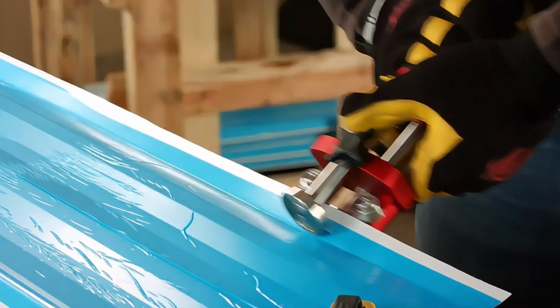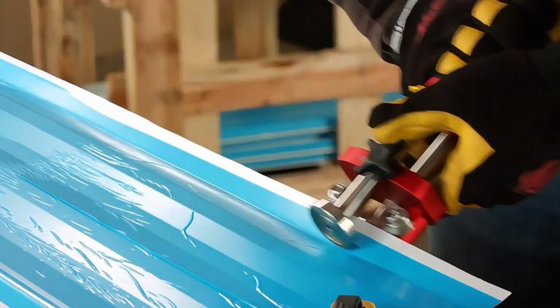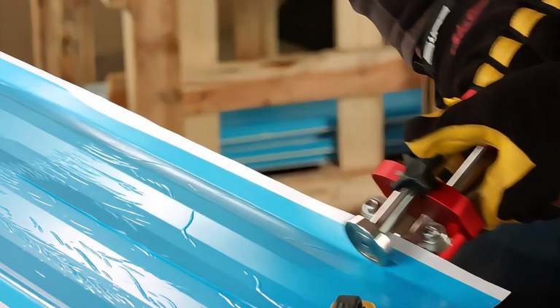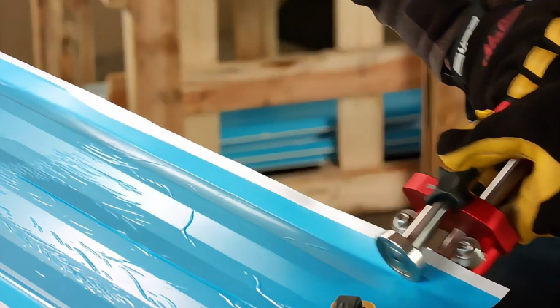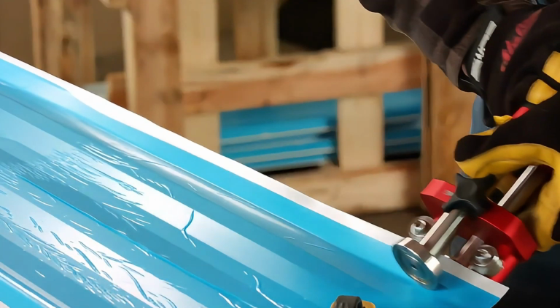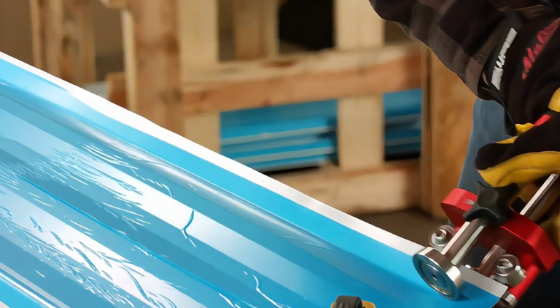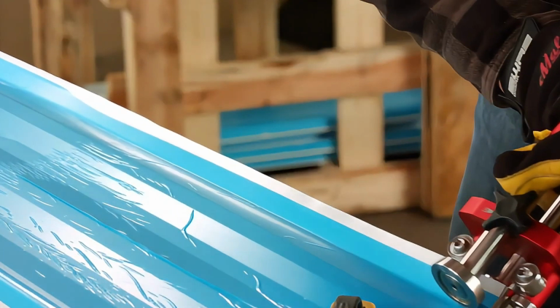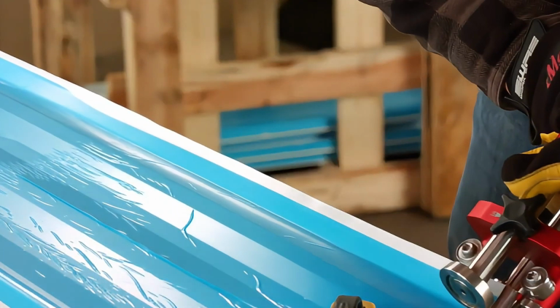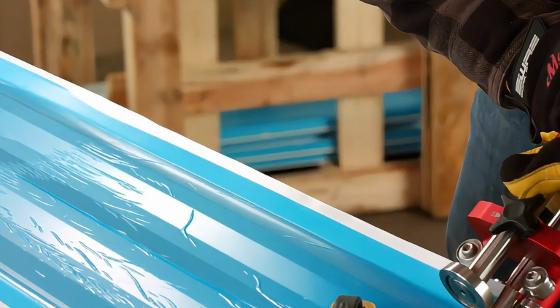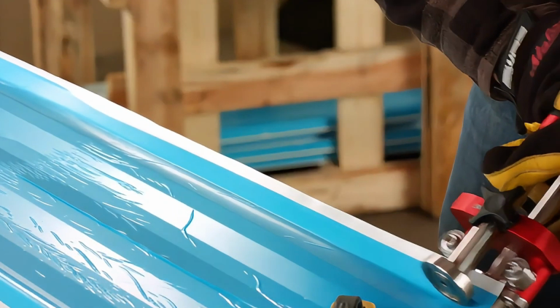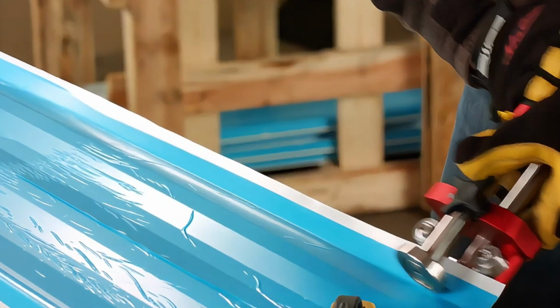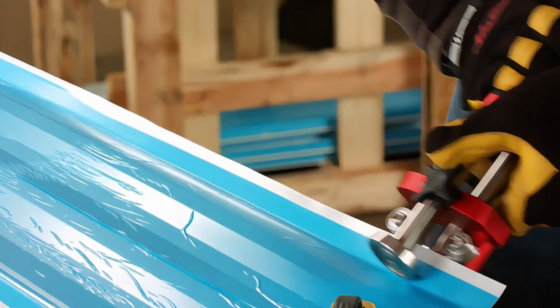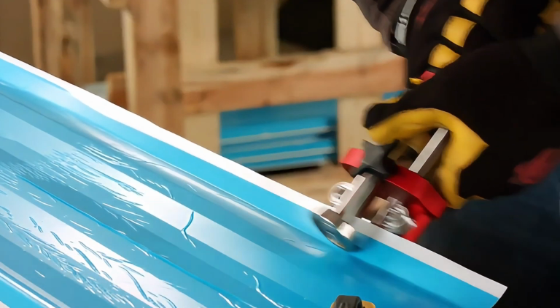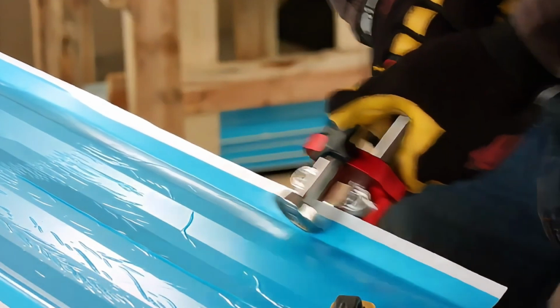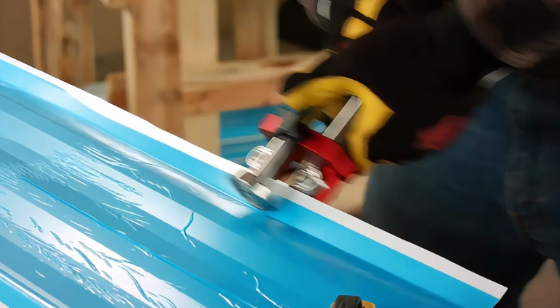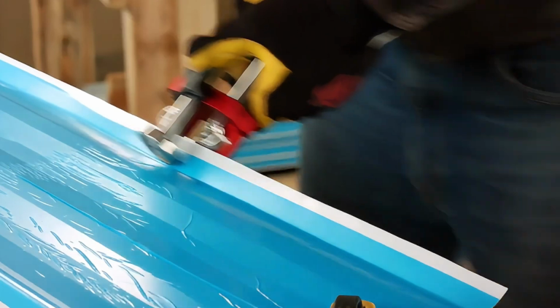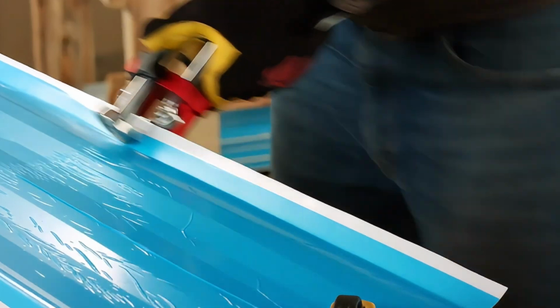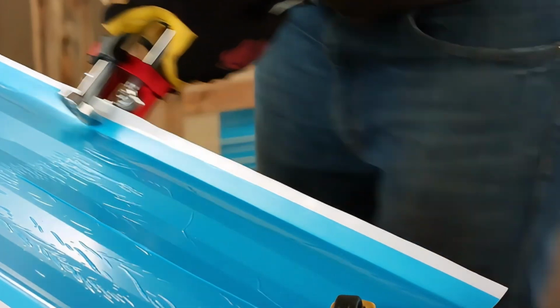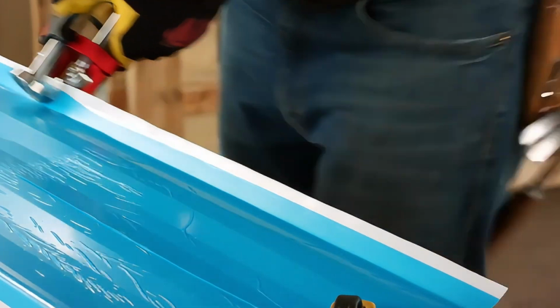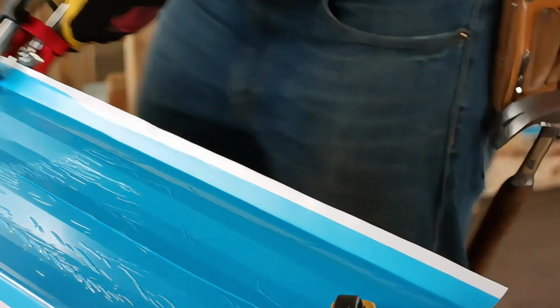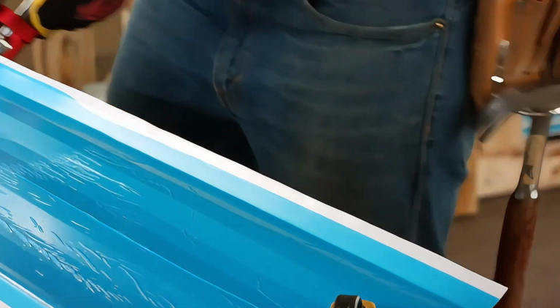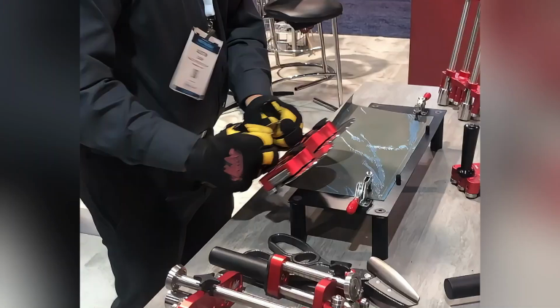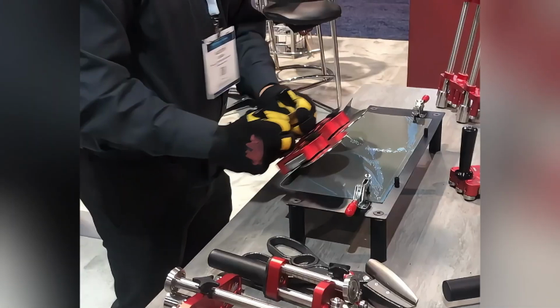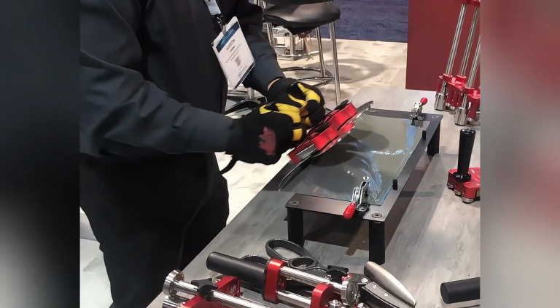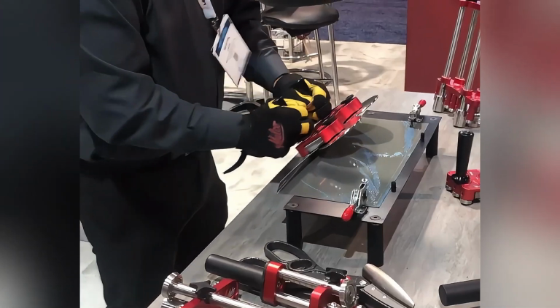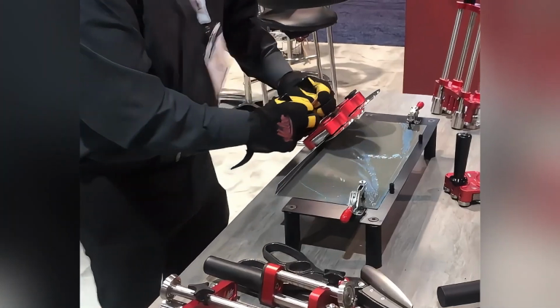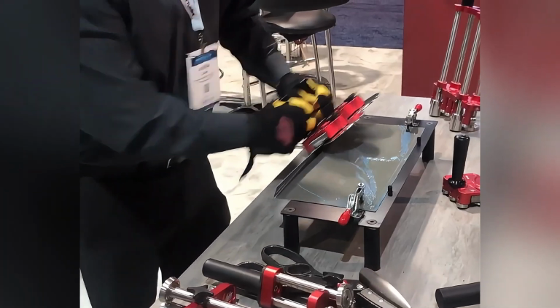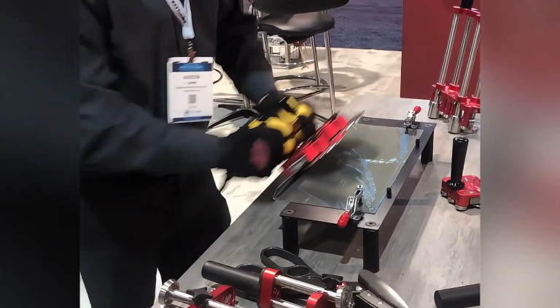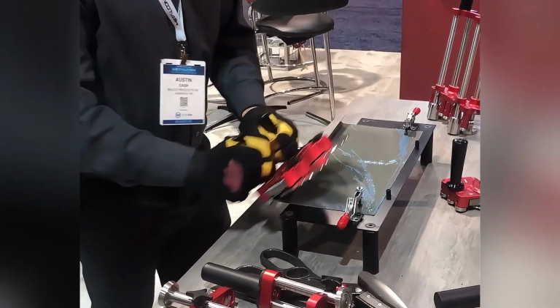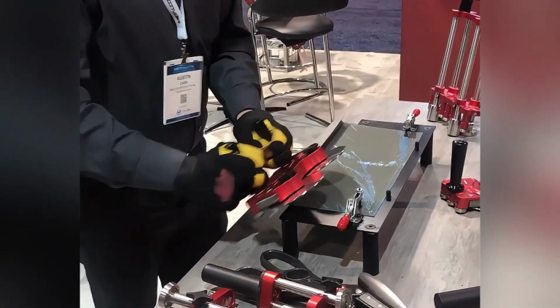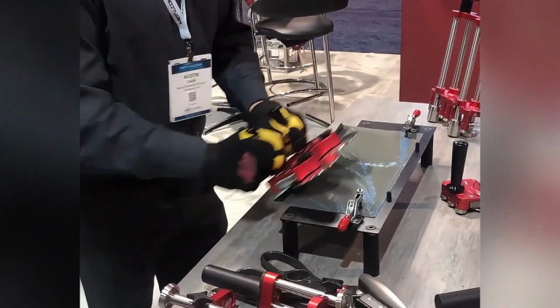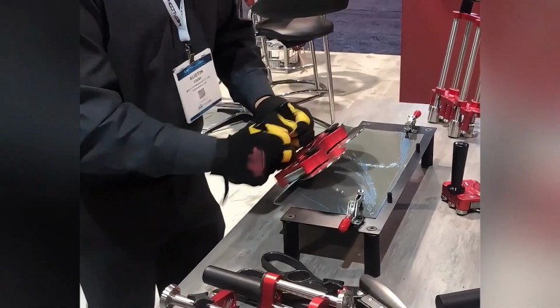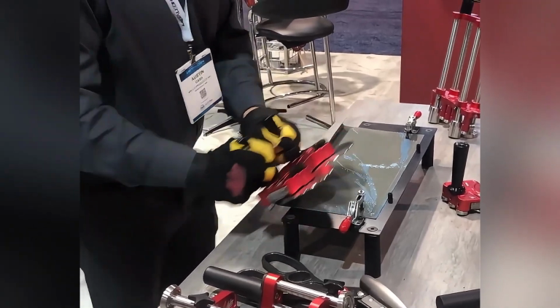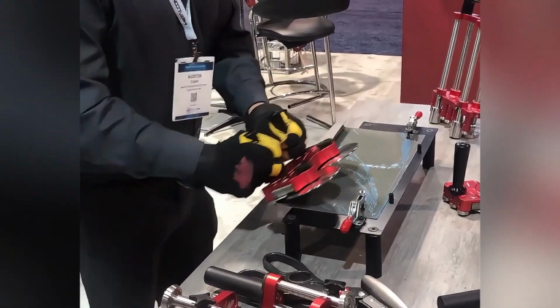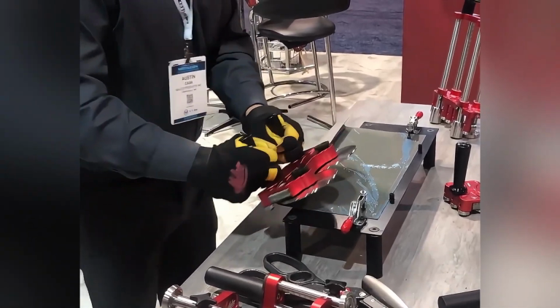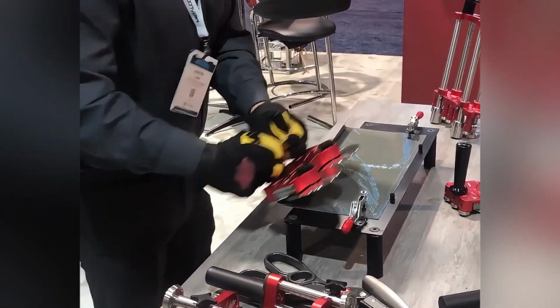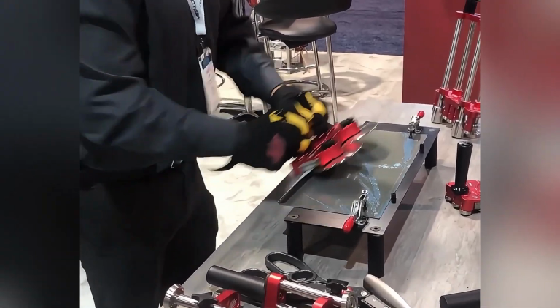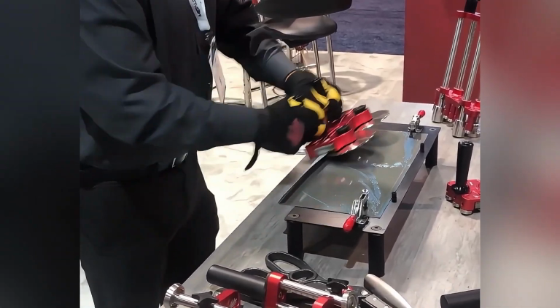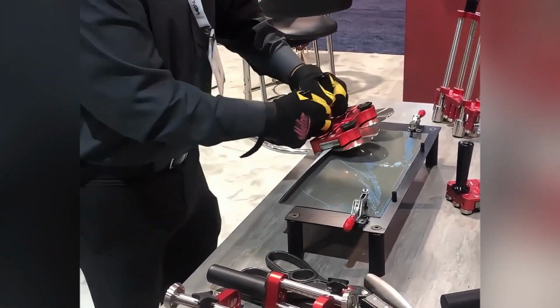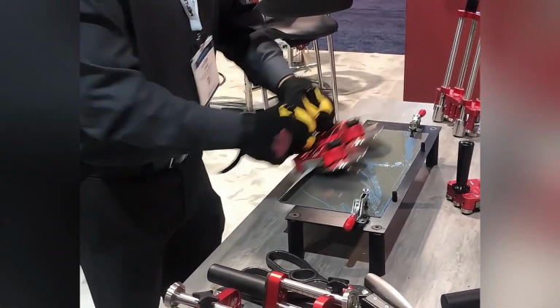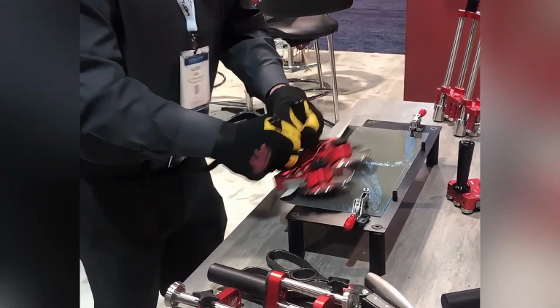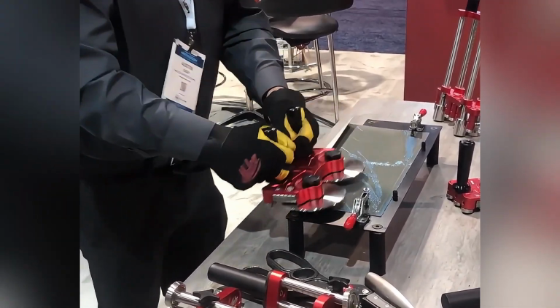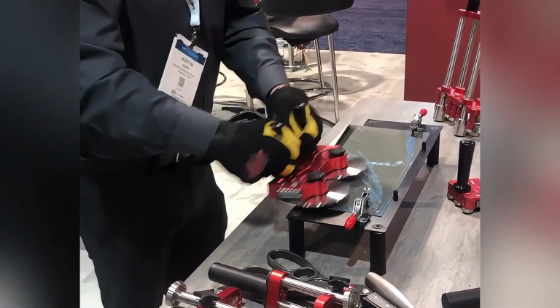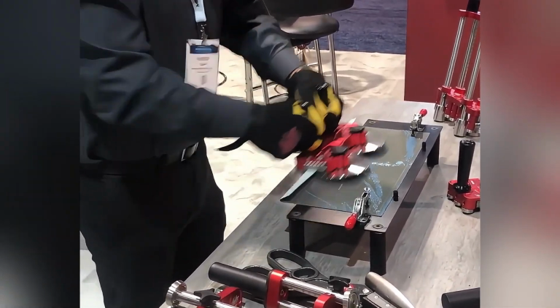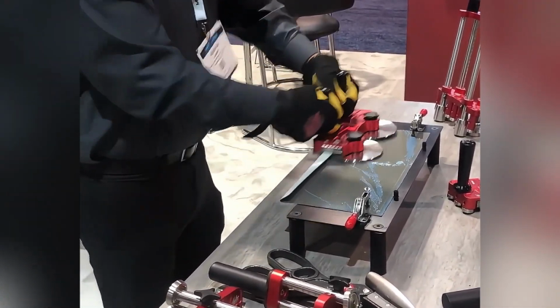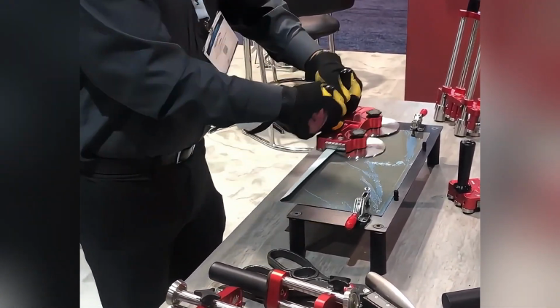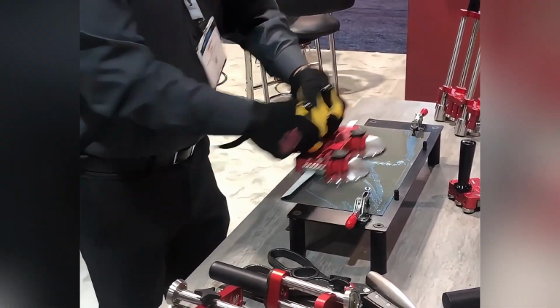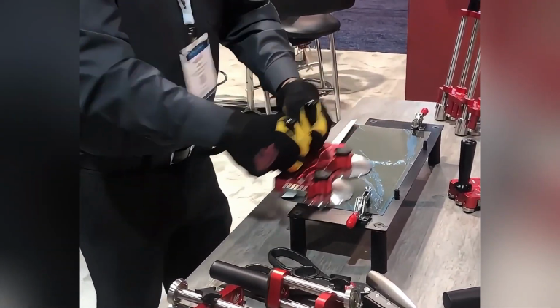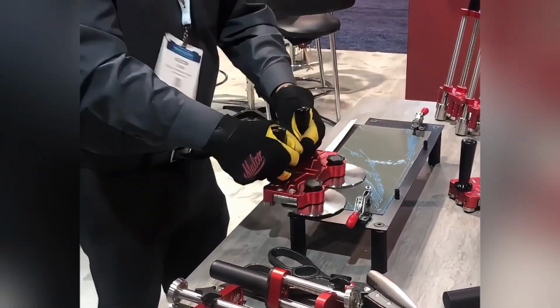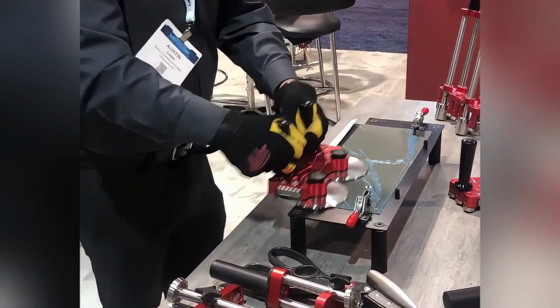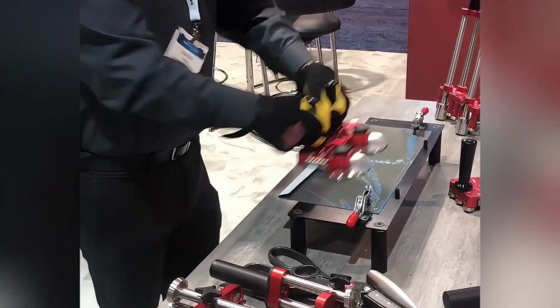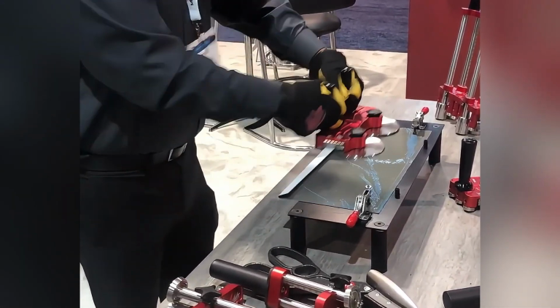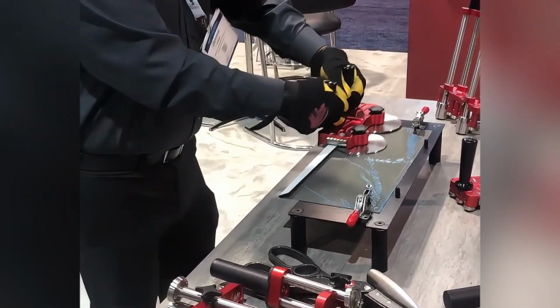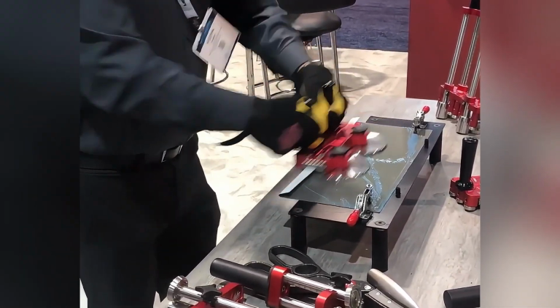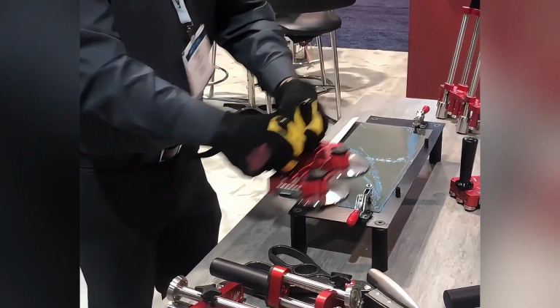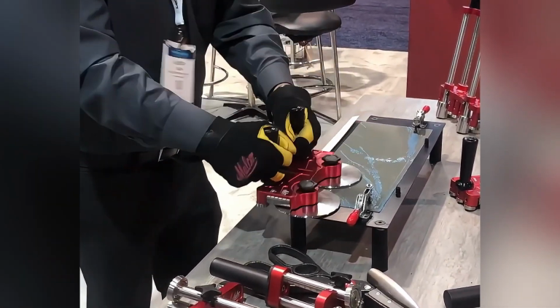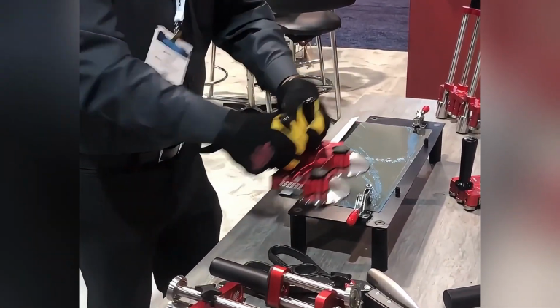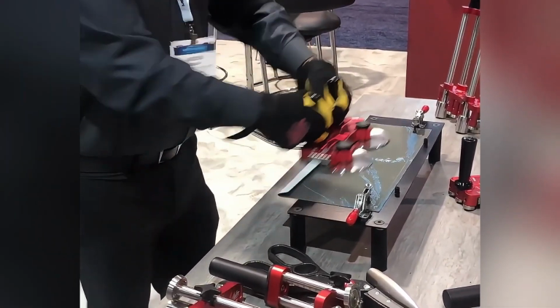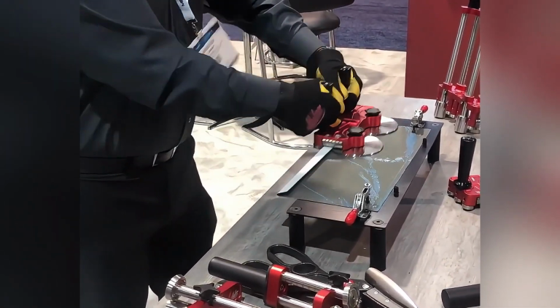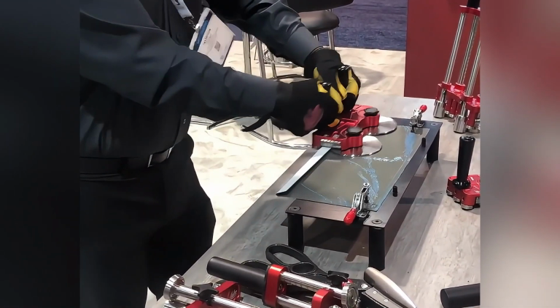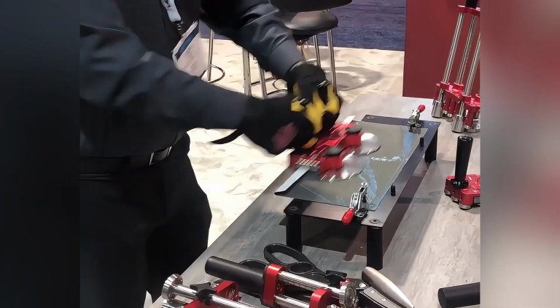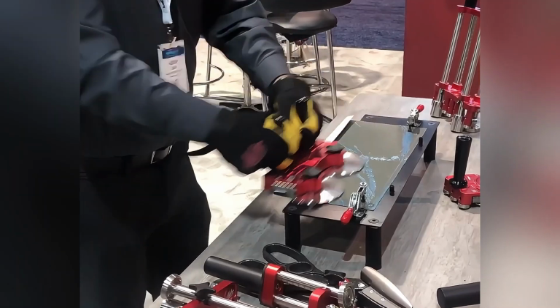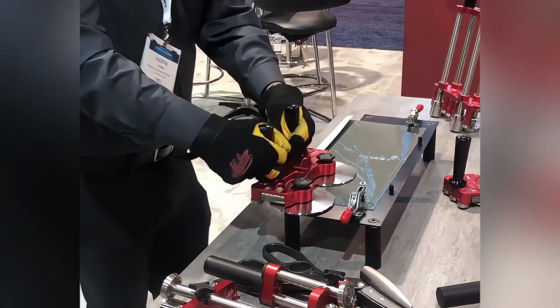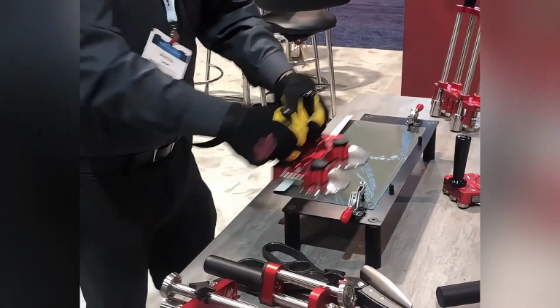It uses the latest technology and can complete the bending work in a short time, greatly improving work efficiency.